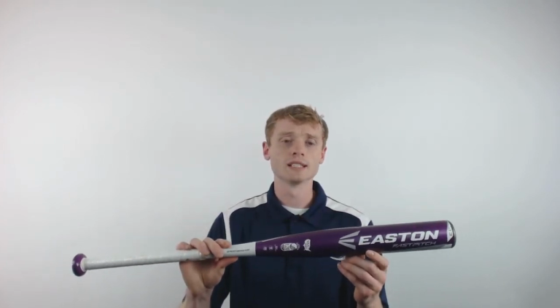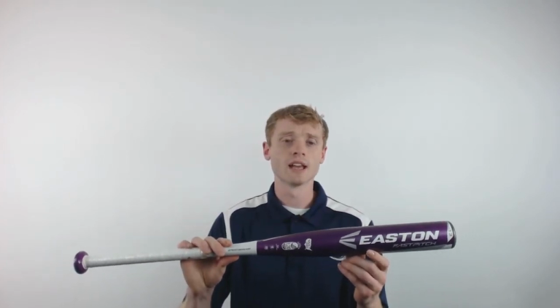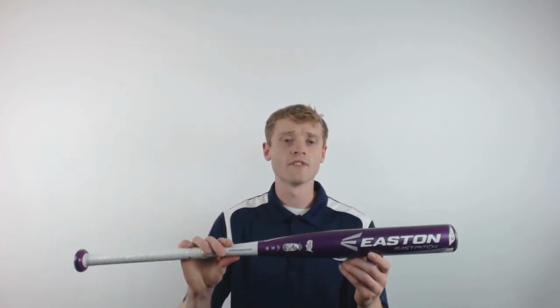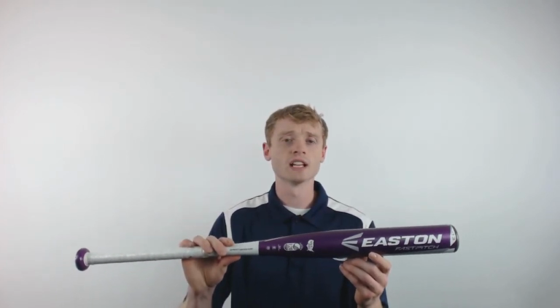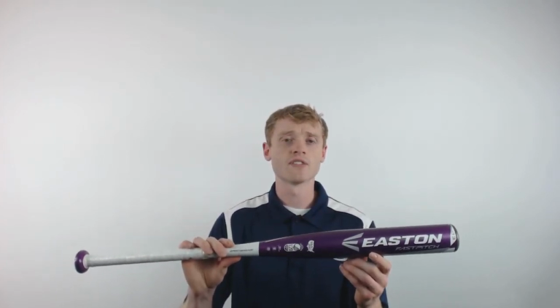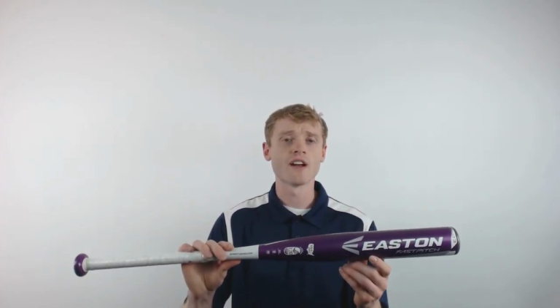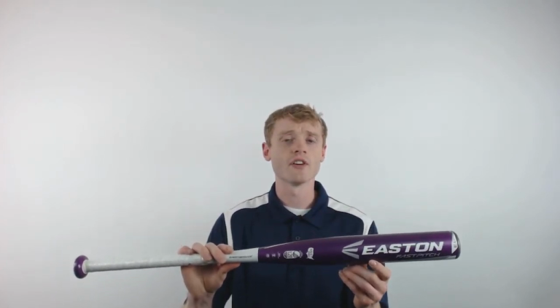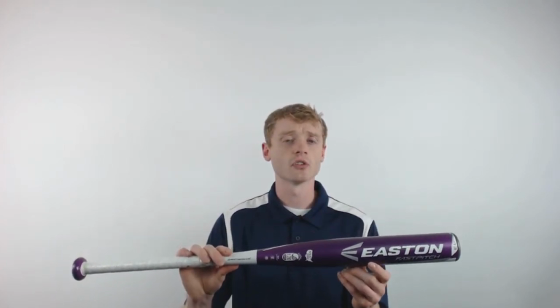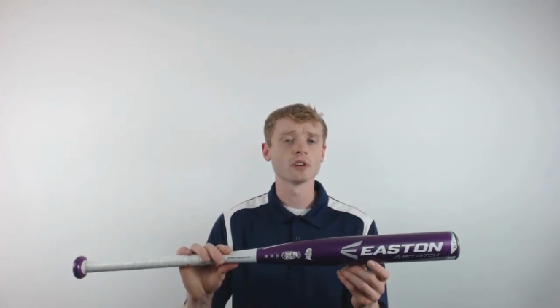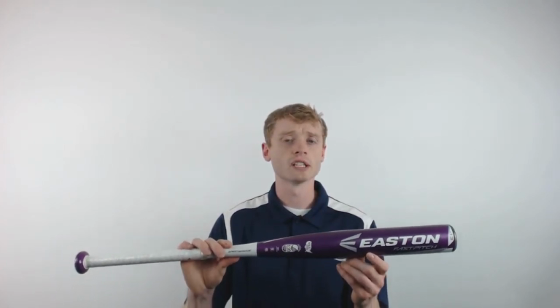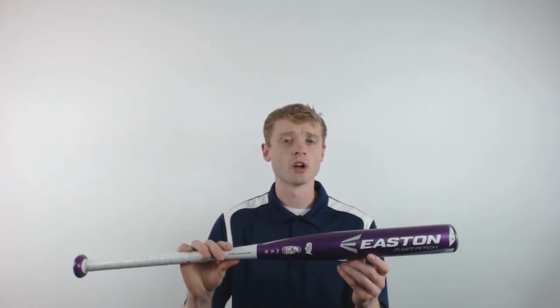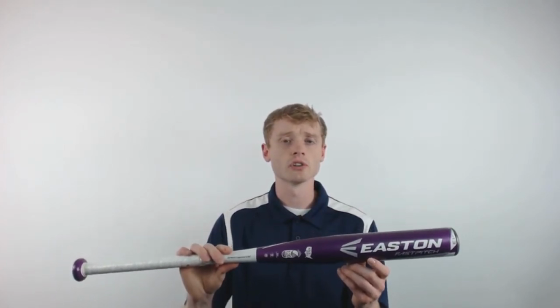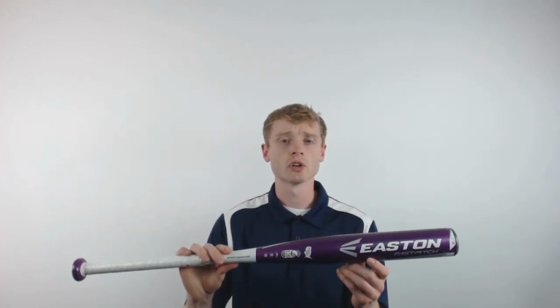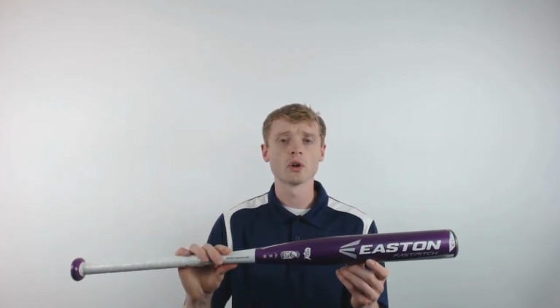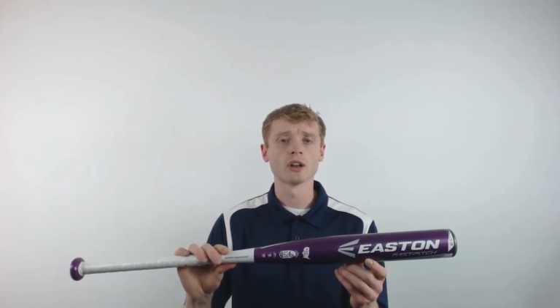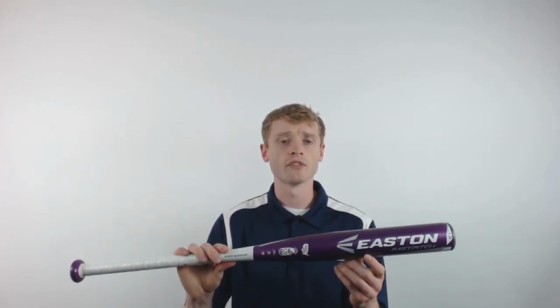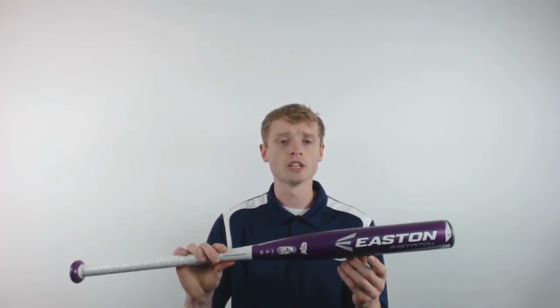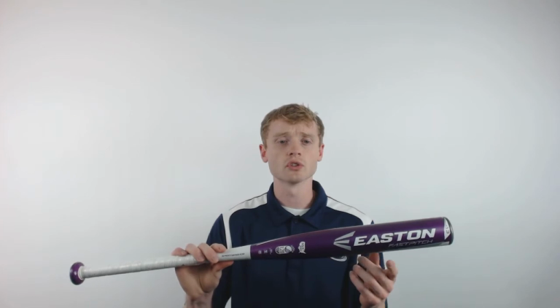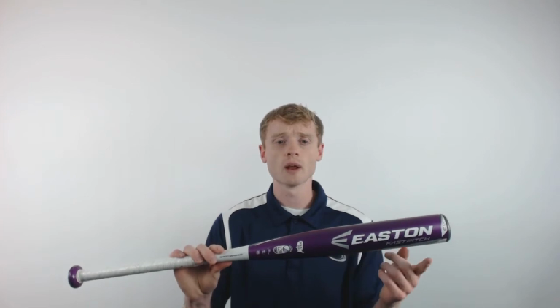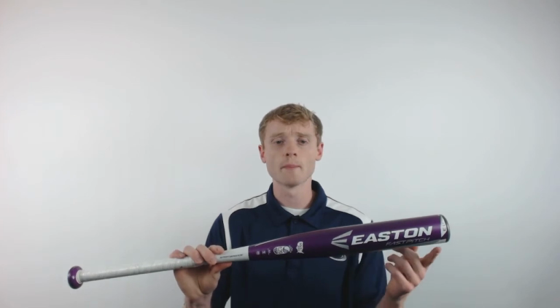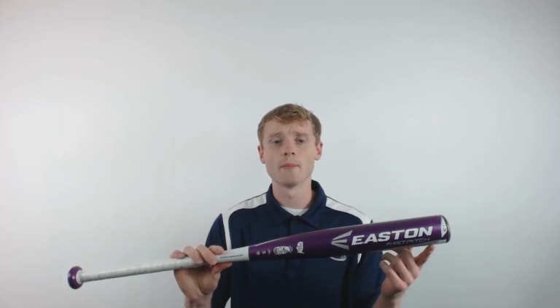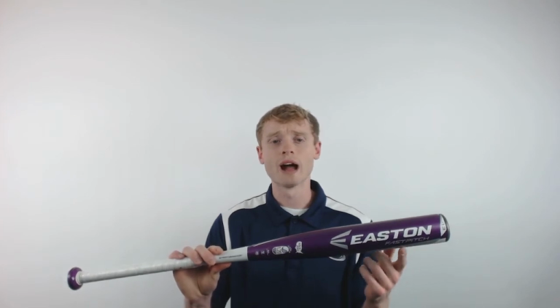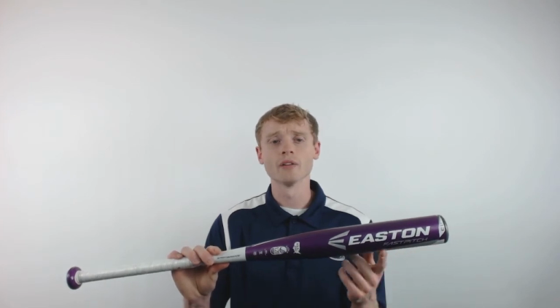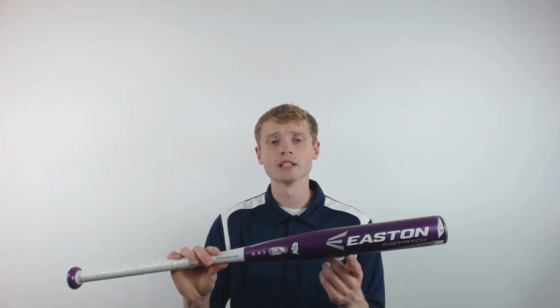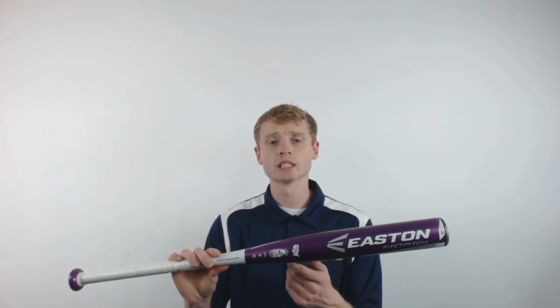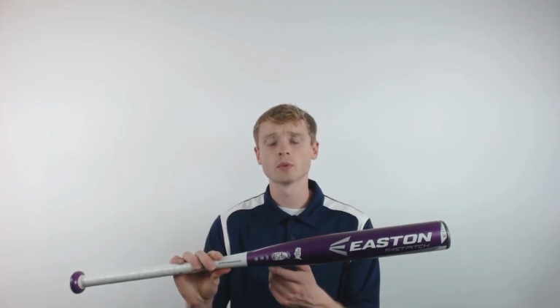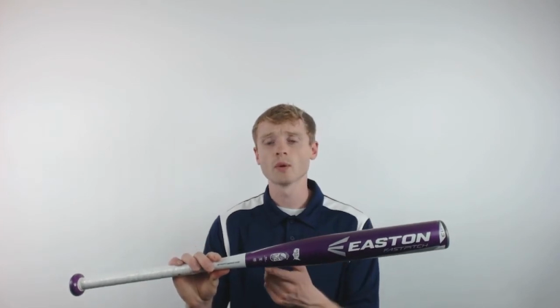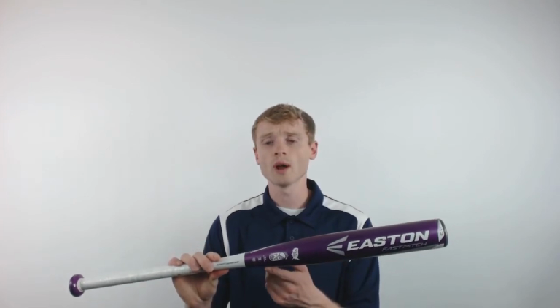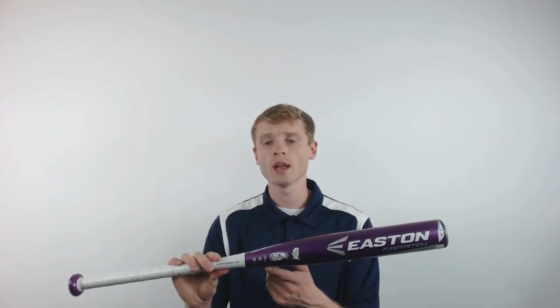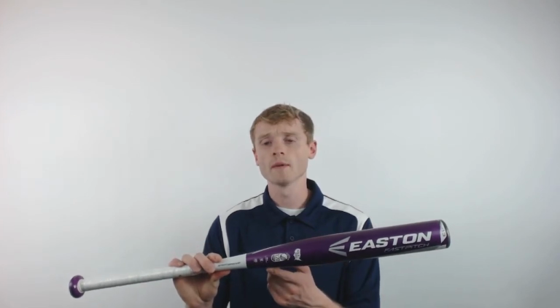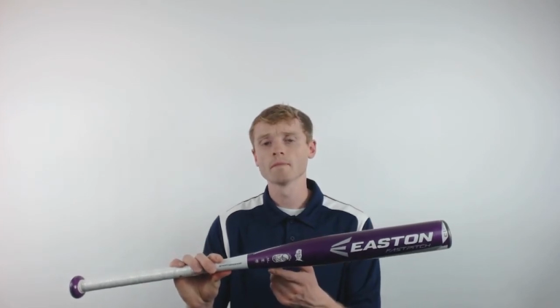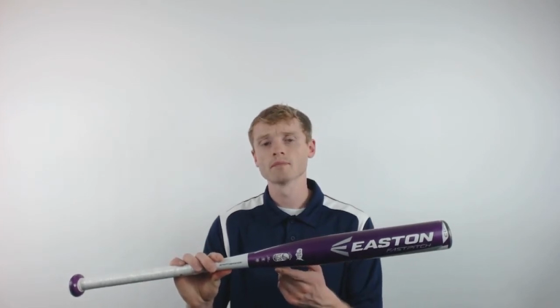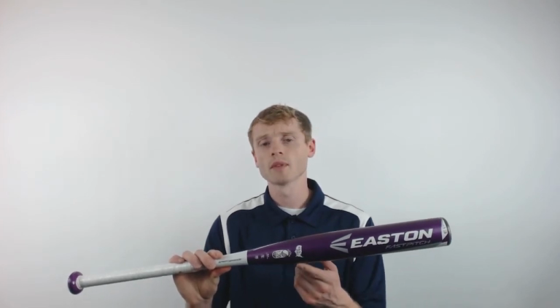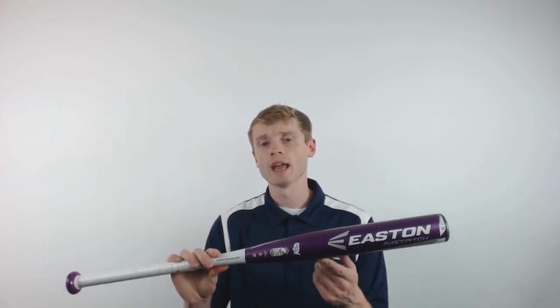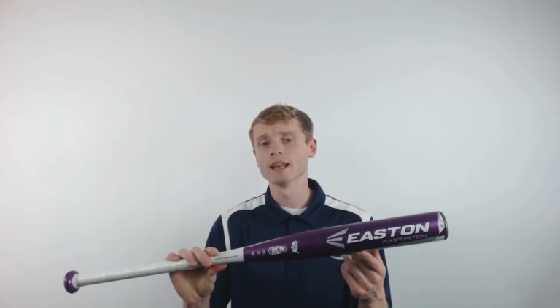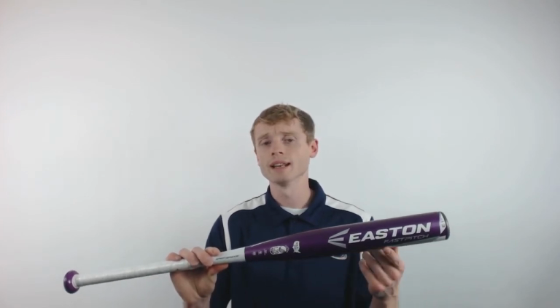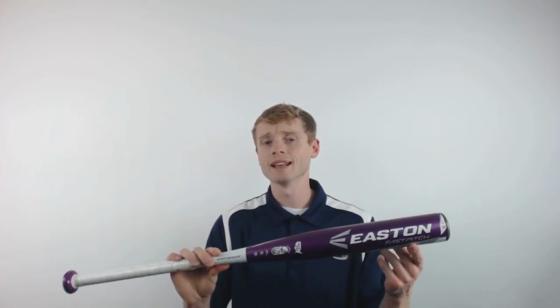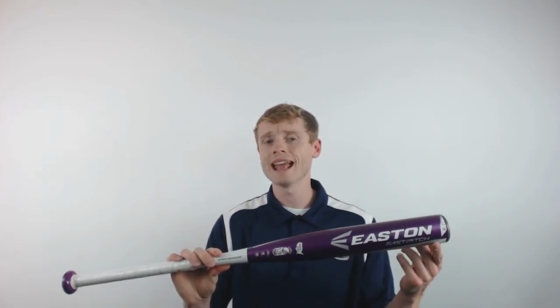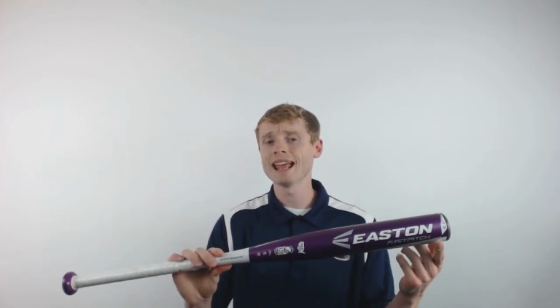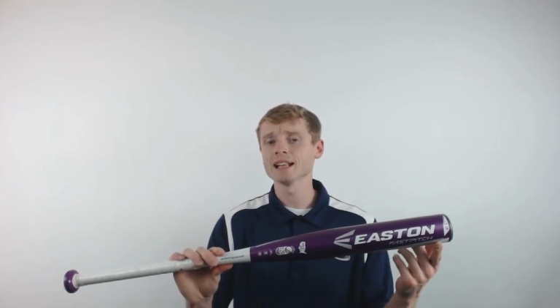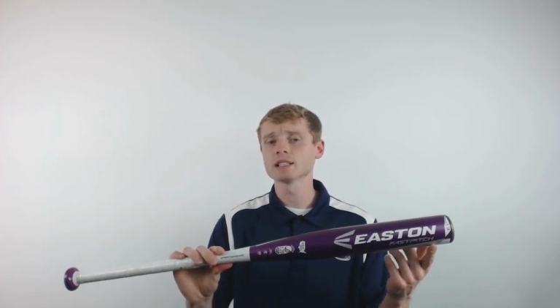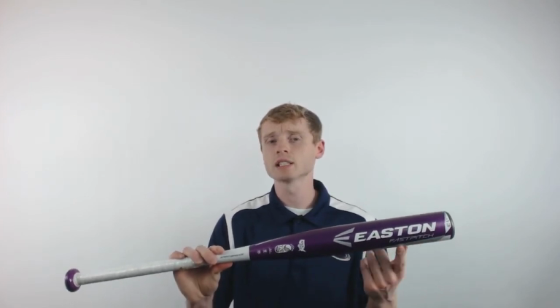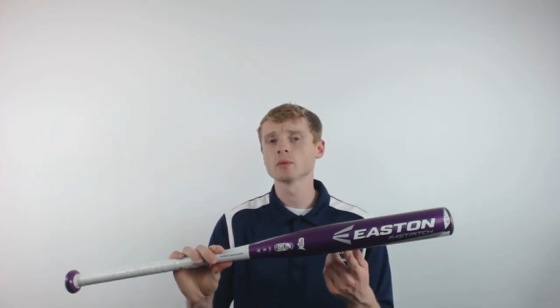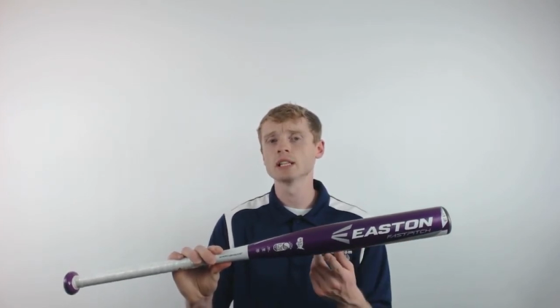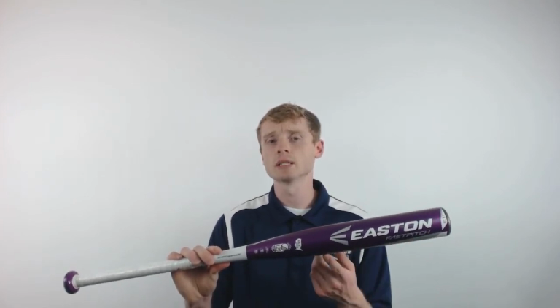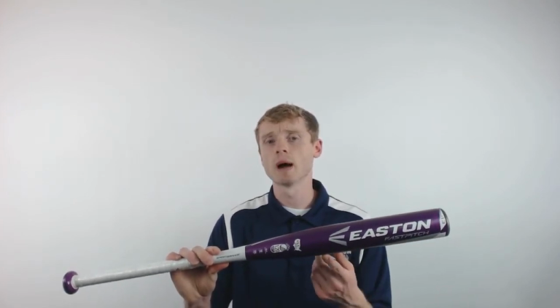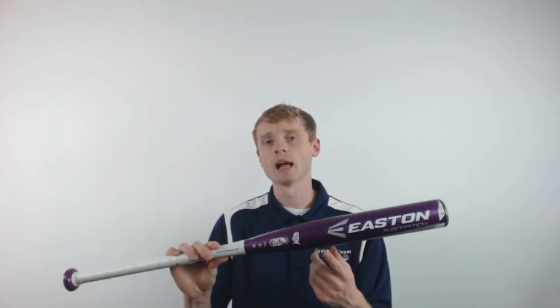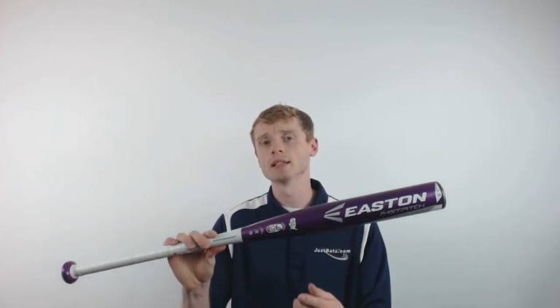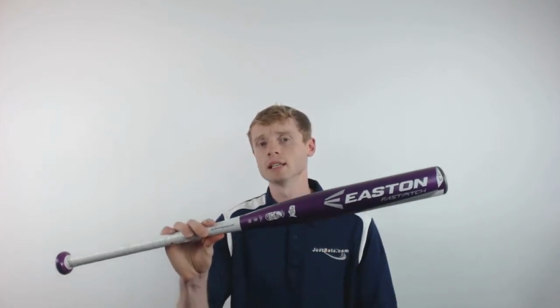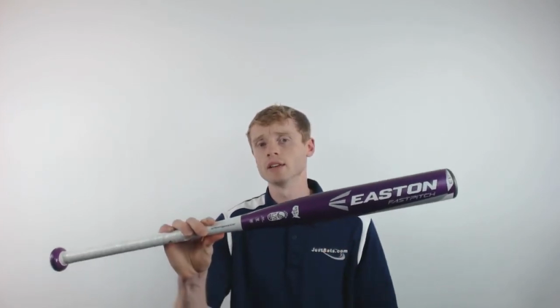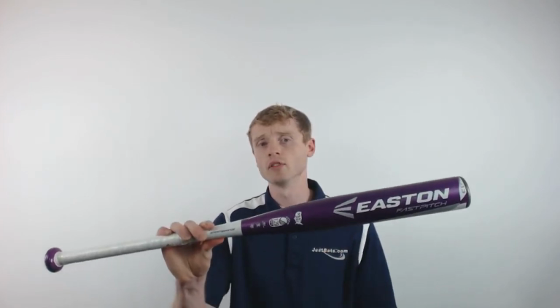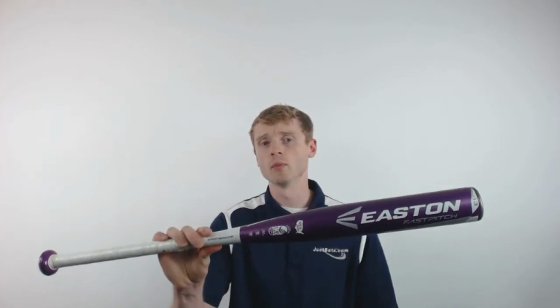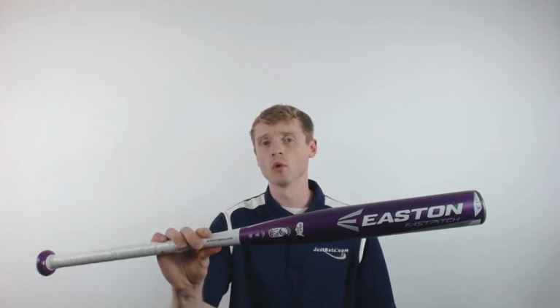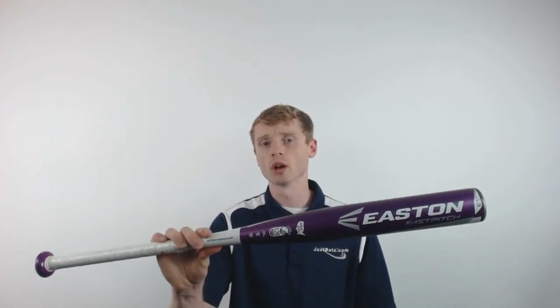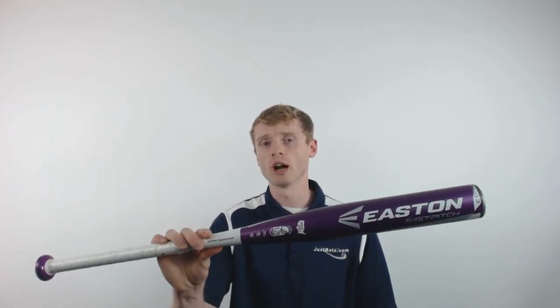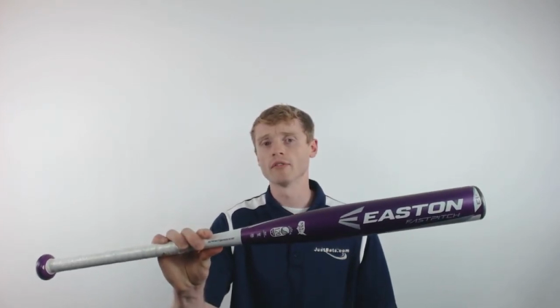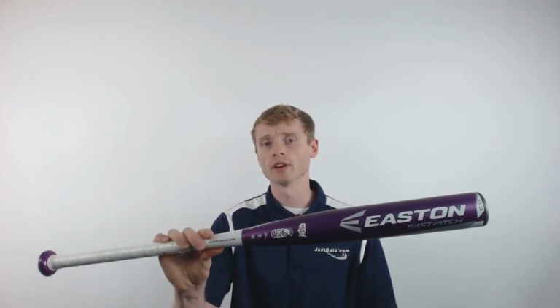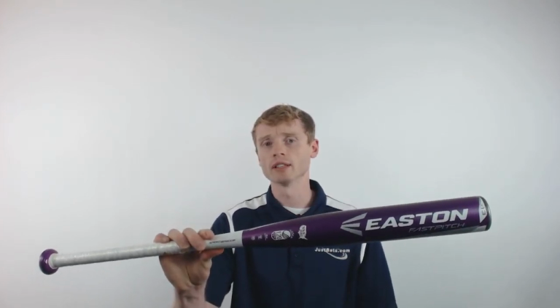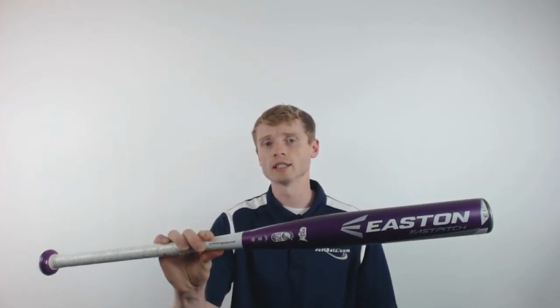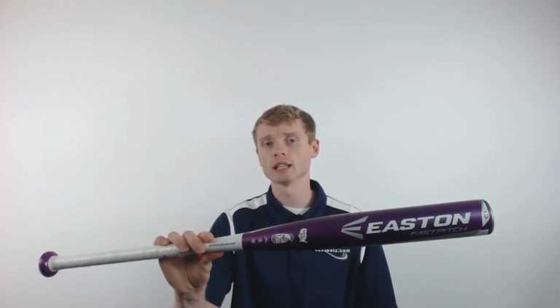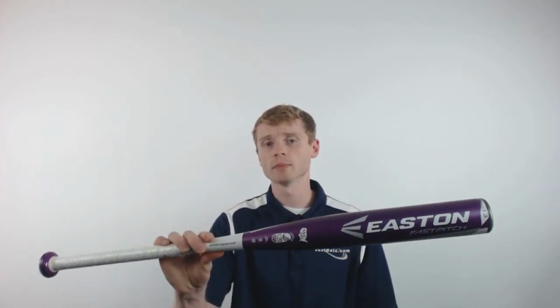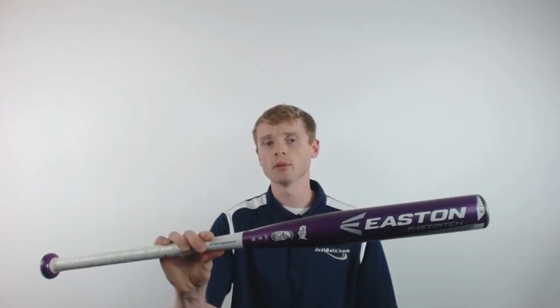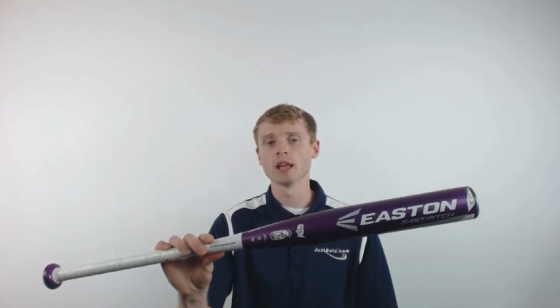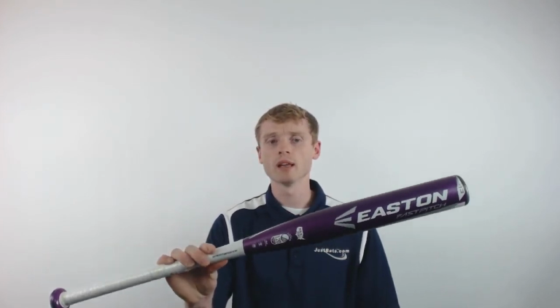The FS500 is also going to feature a balanced swing weight and an enhanced sweet spot to give you more confidence up at the plate.